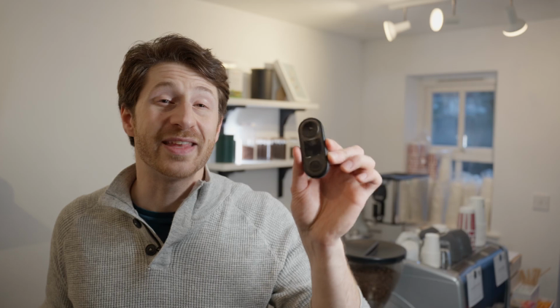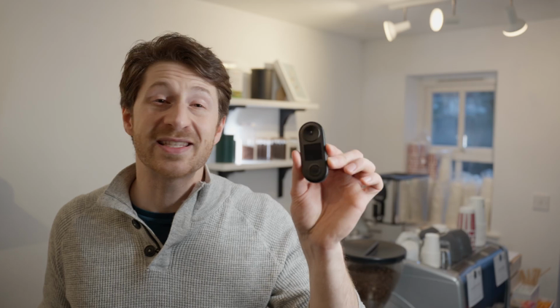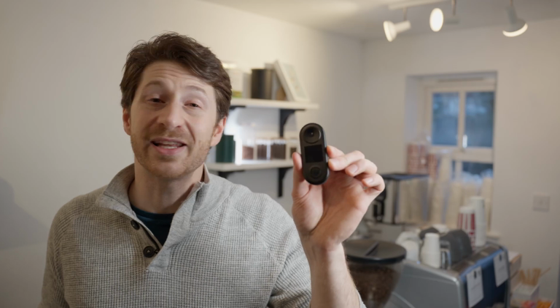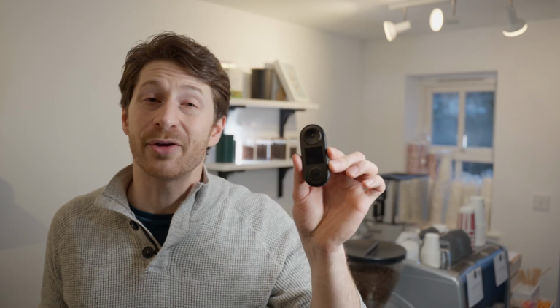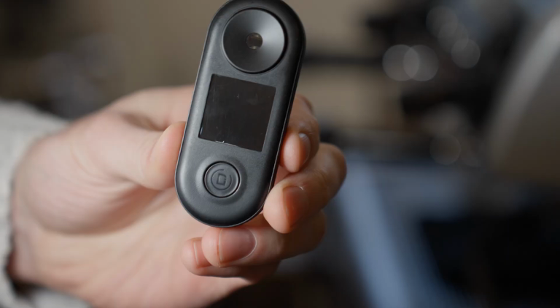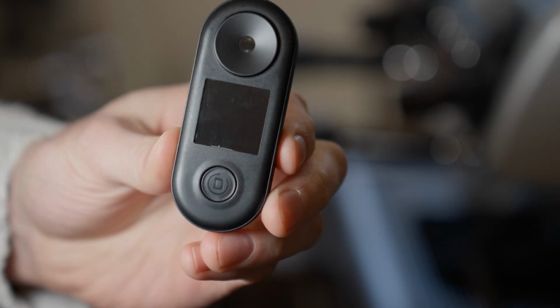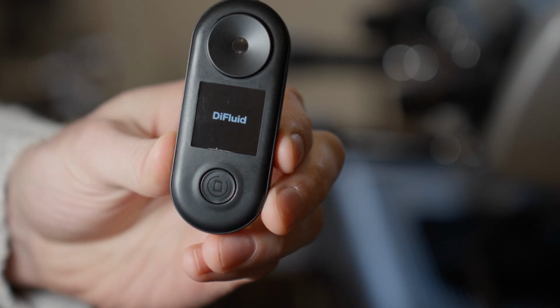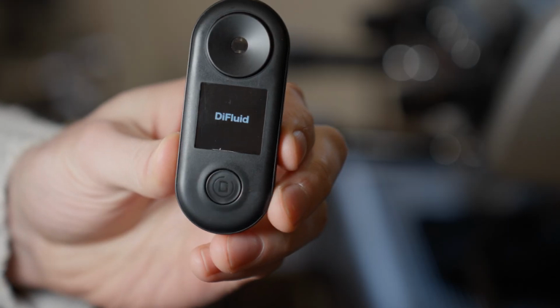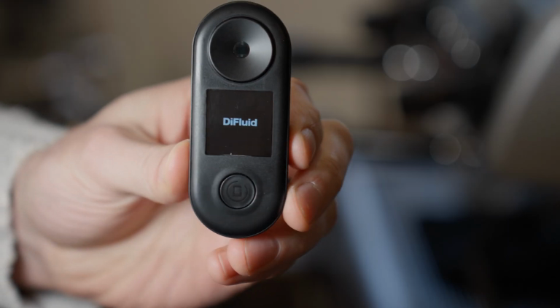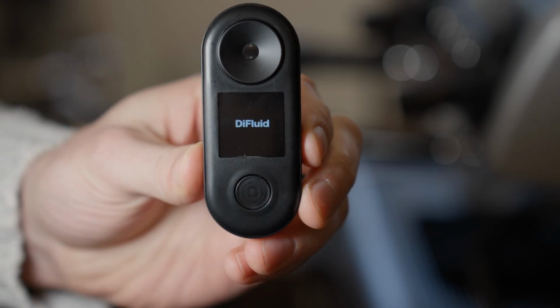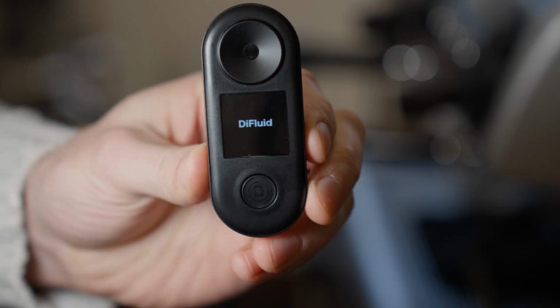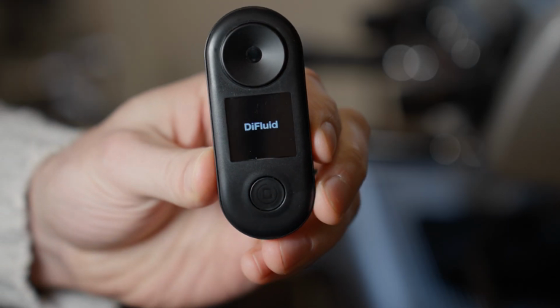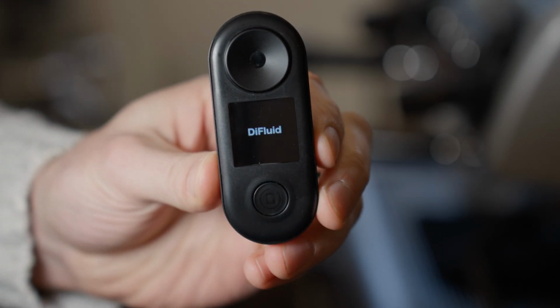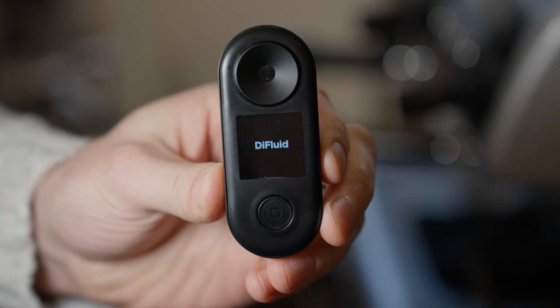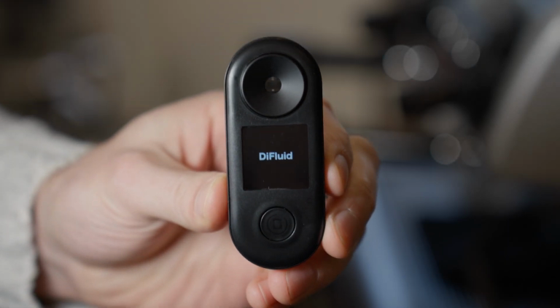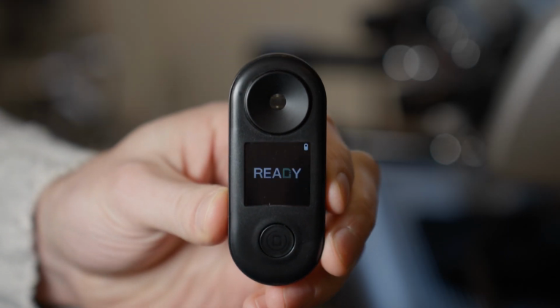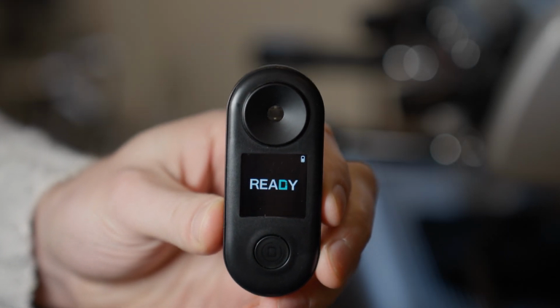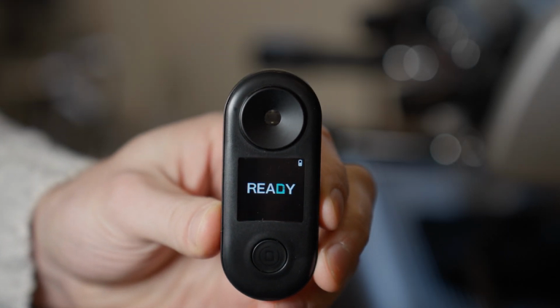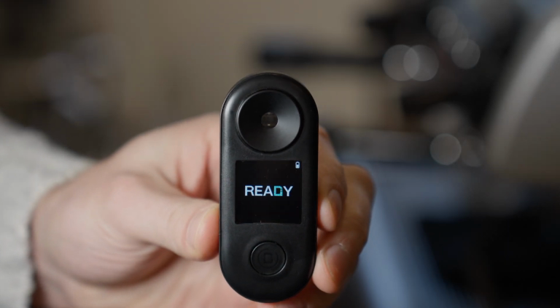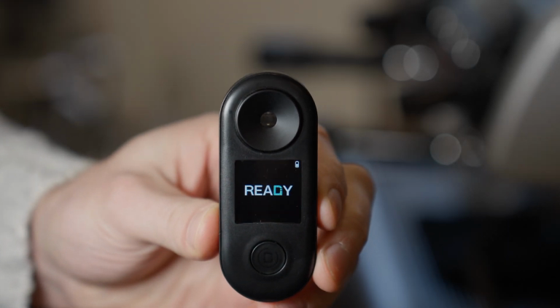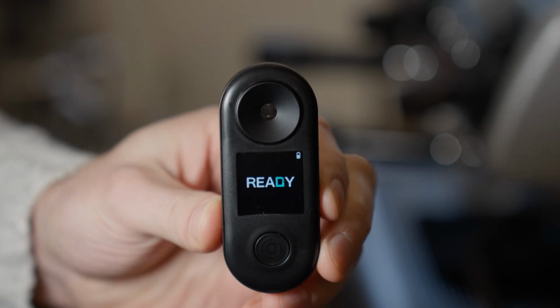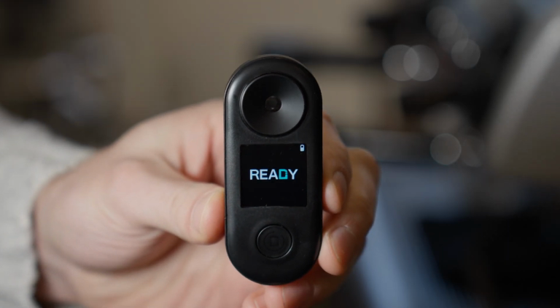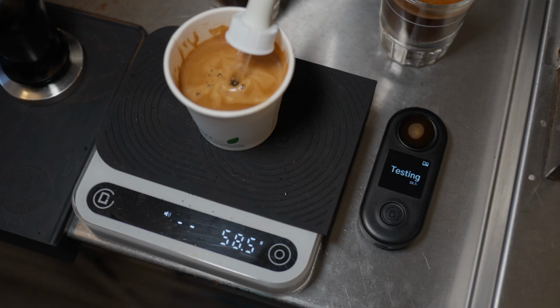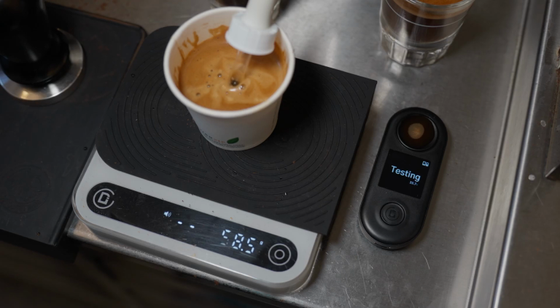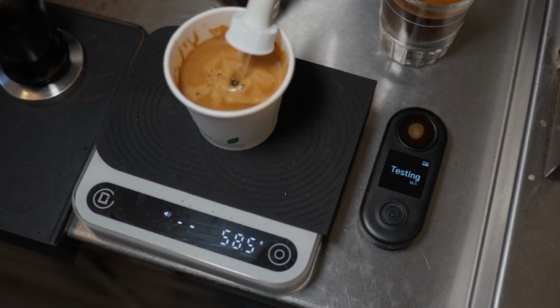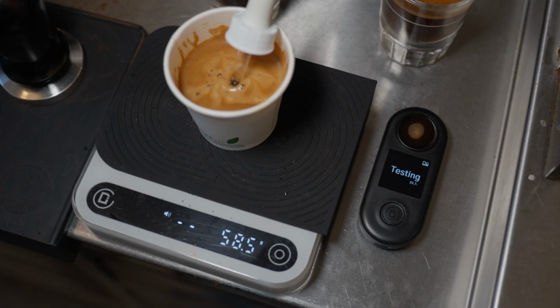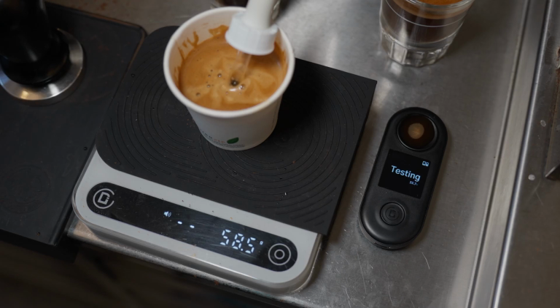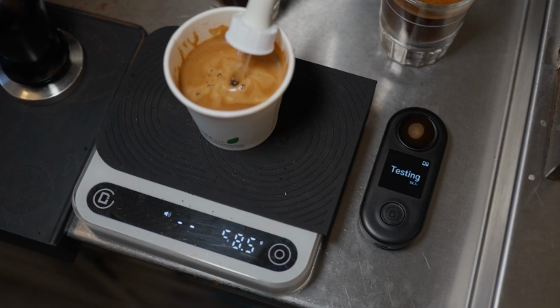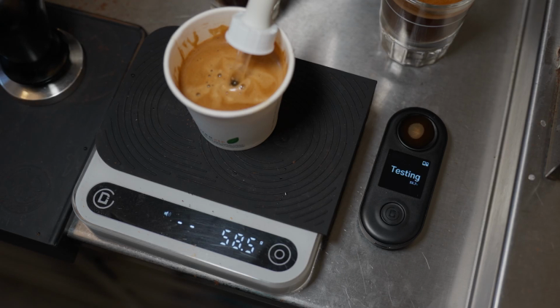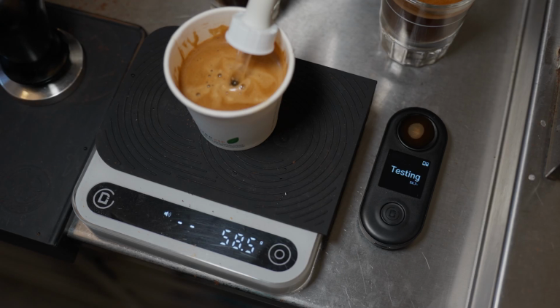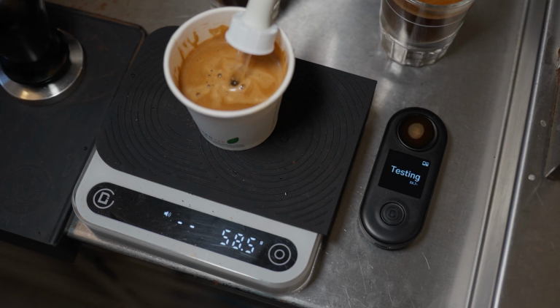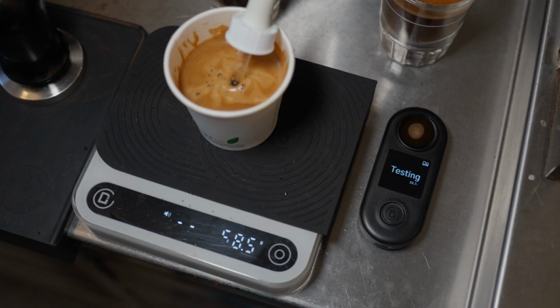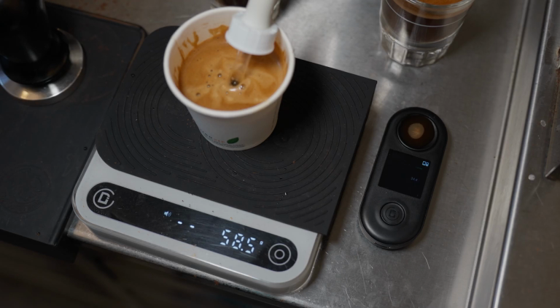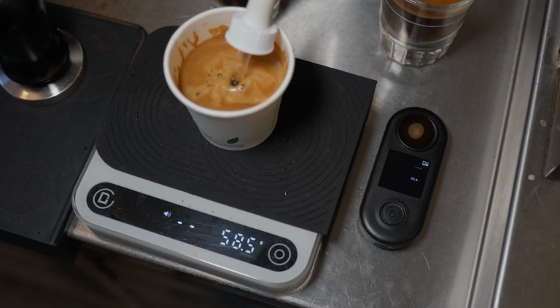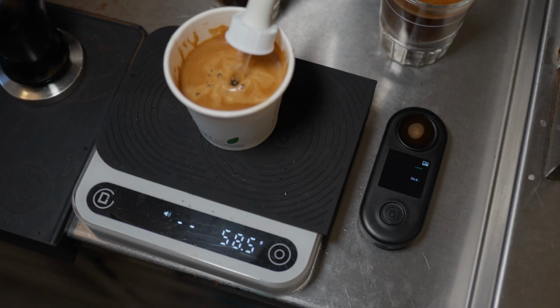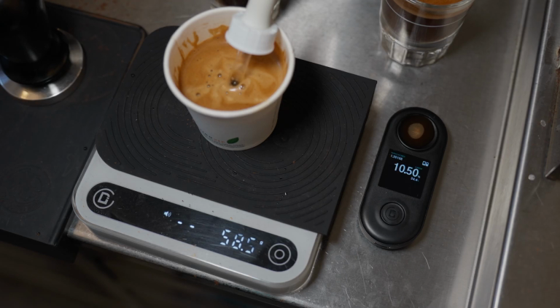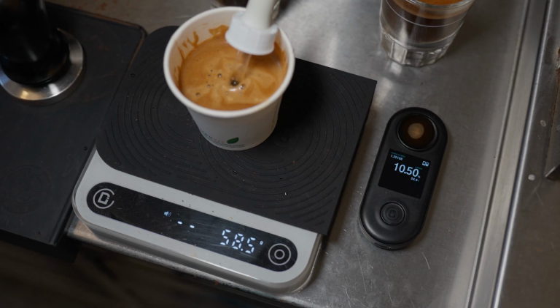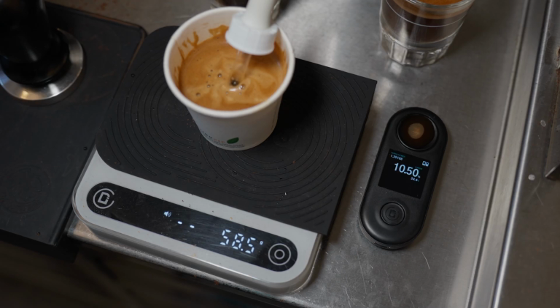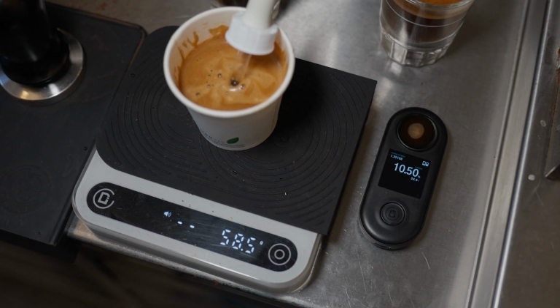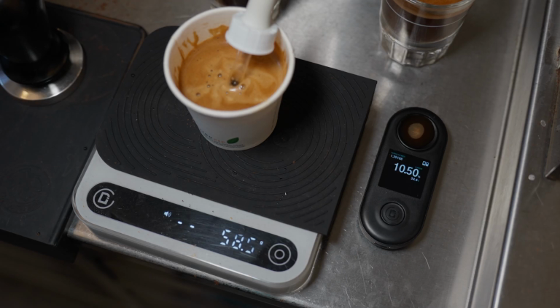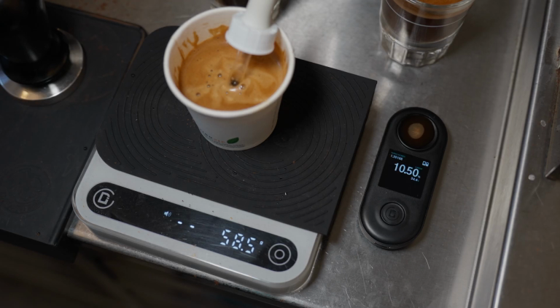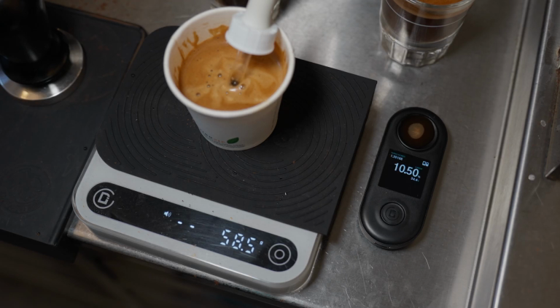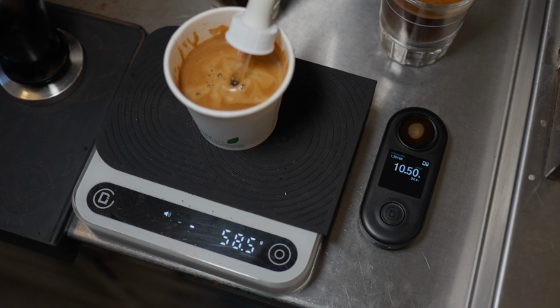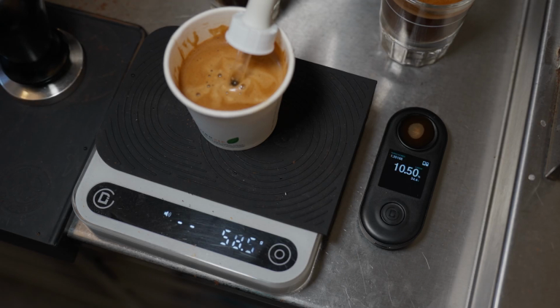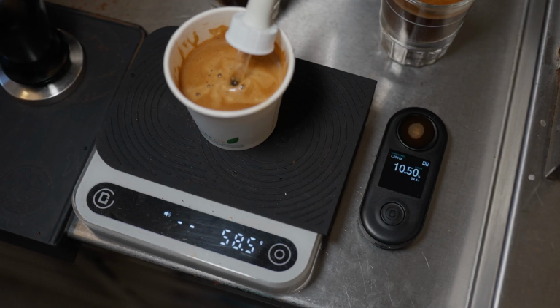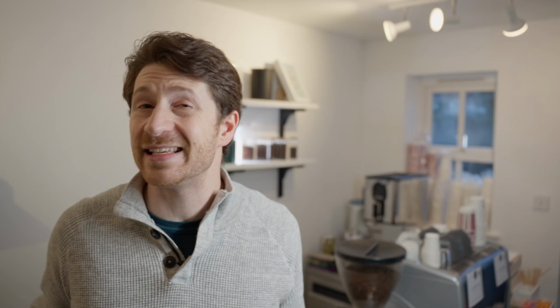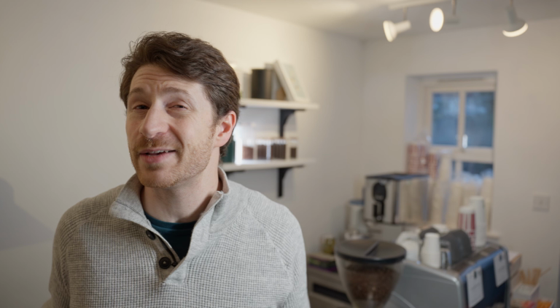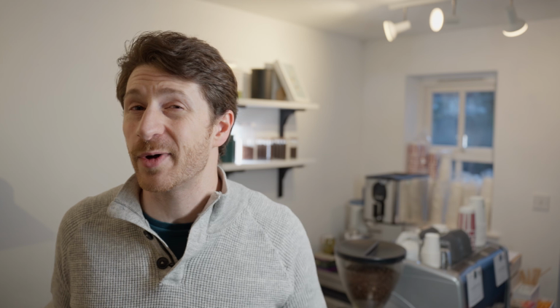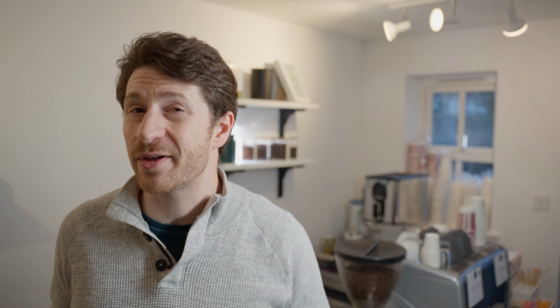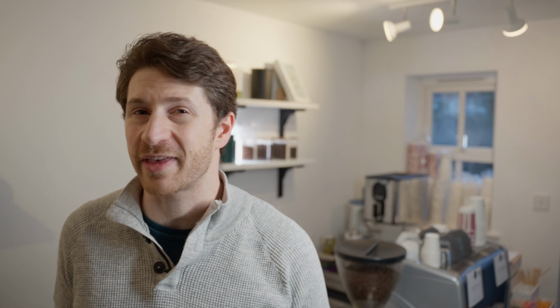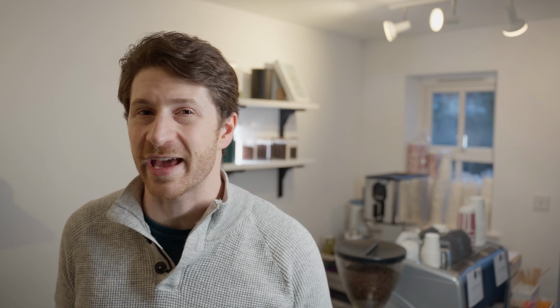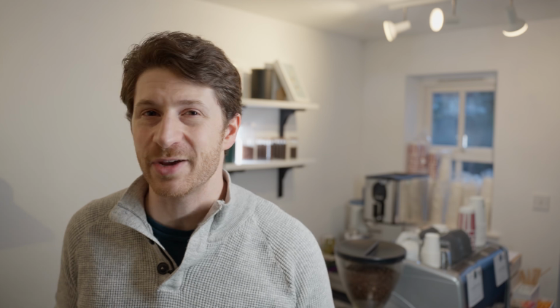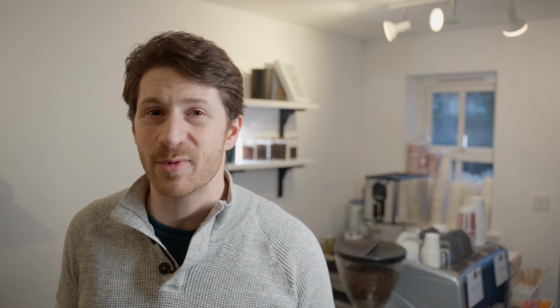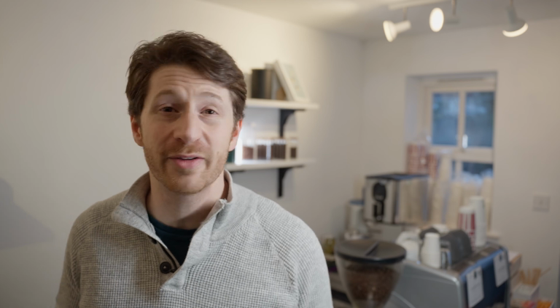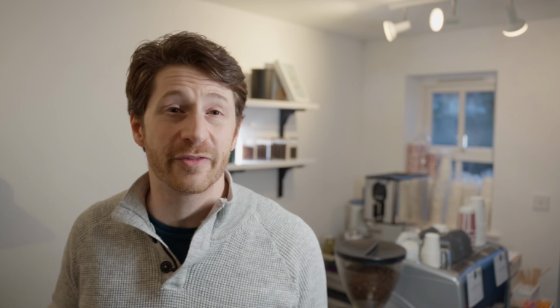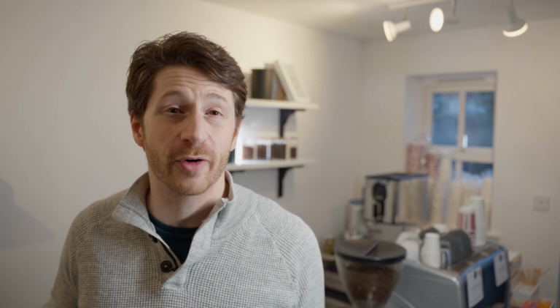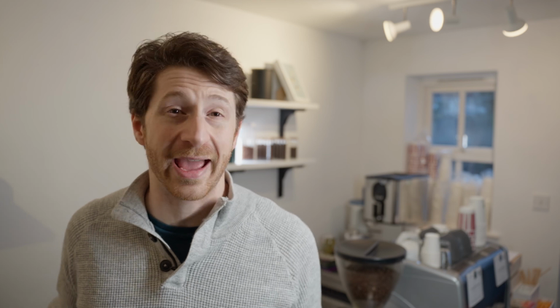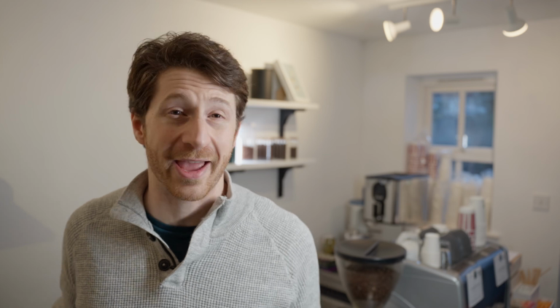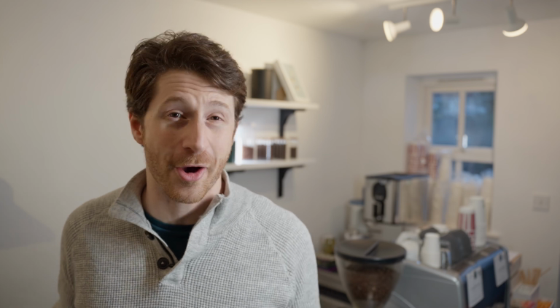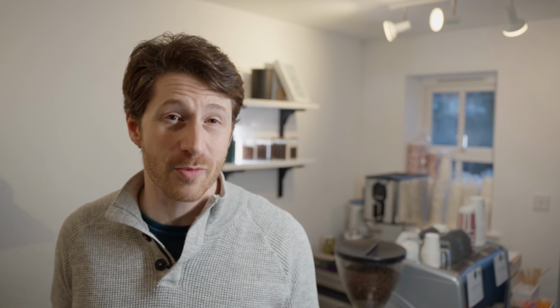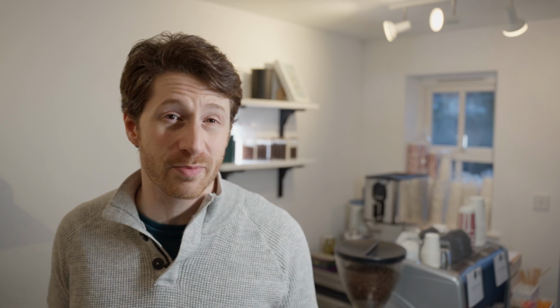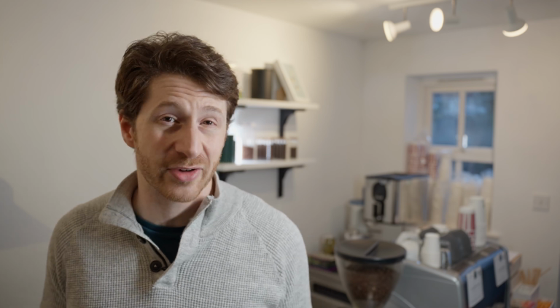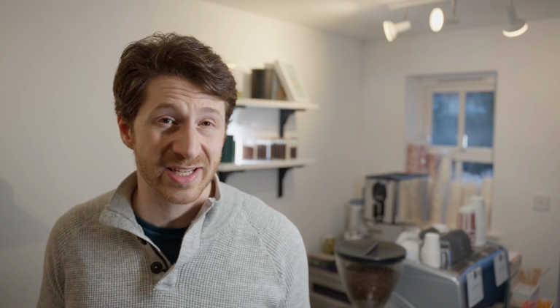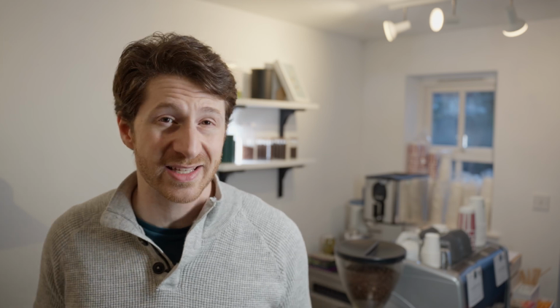This little thing can tell you how much you've extracted your coffee, but who needs to know that and is it worth getting one for a home barista?